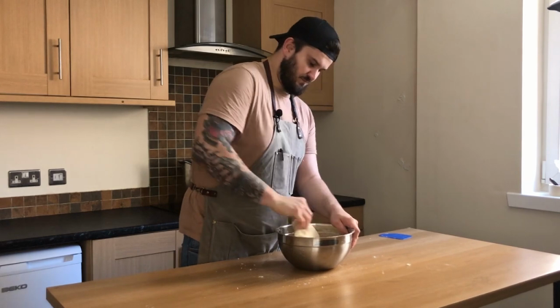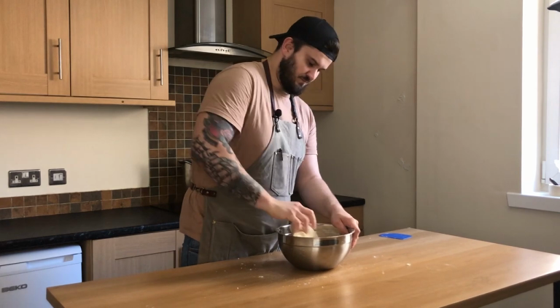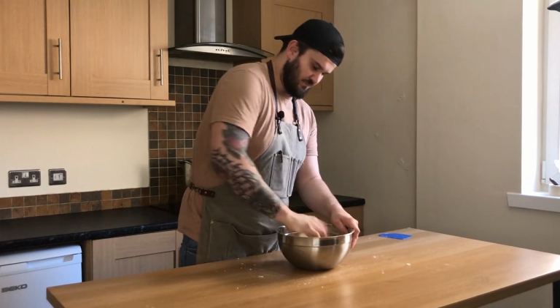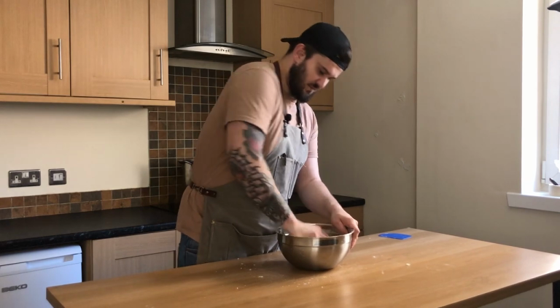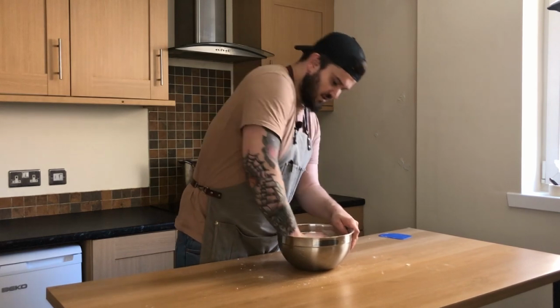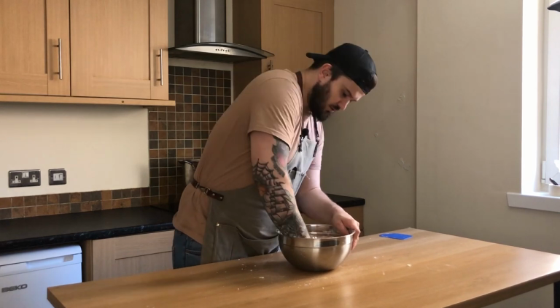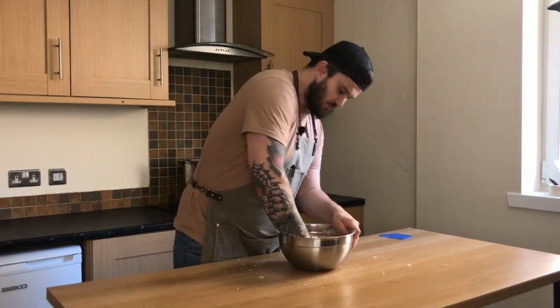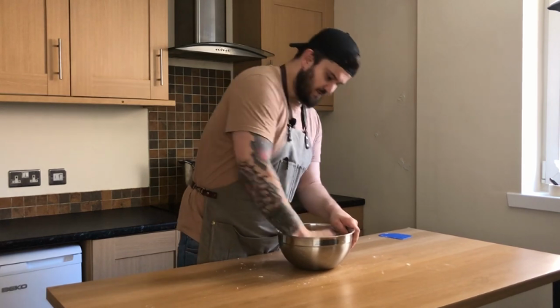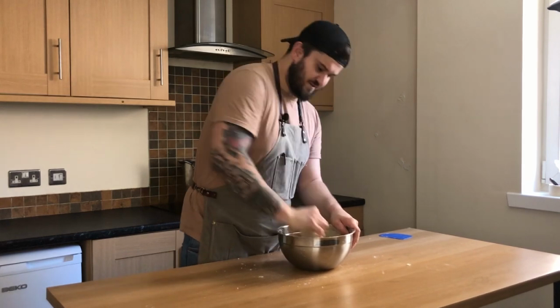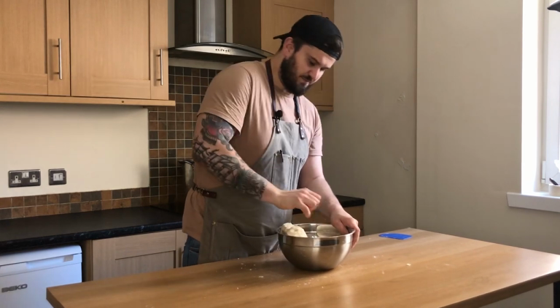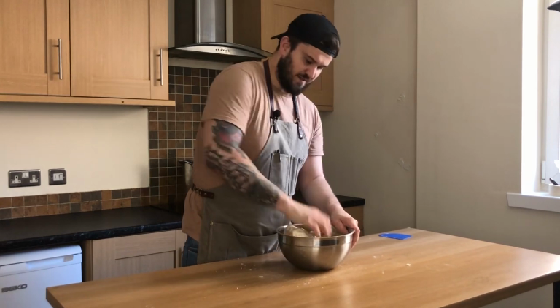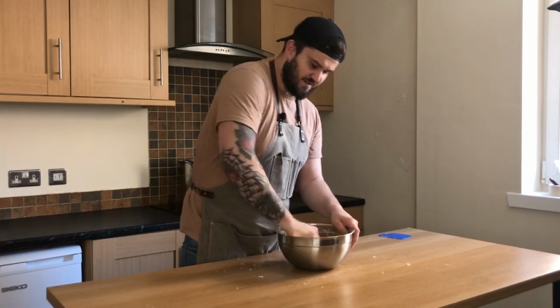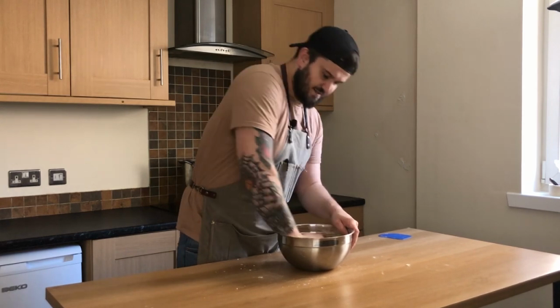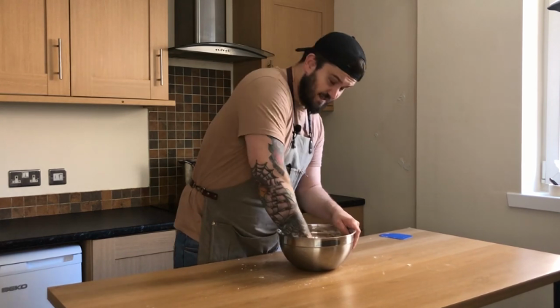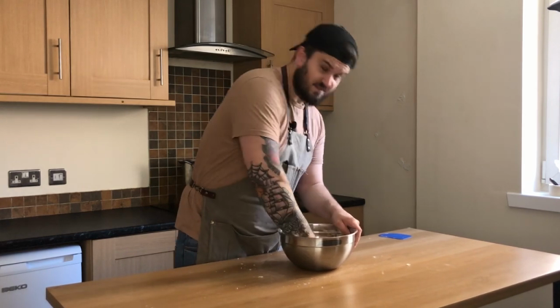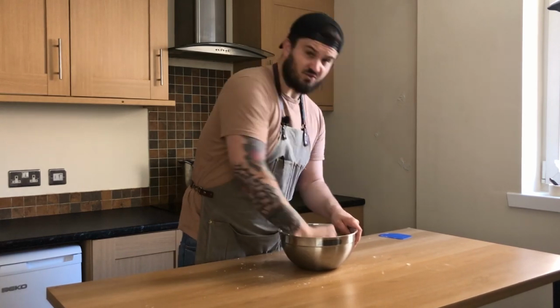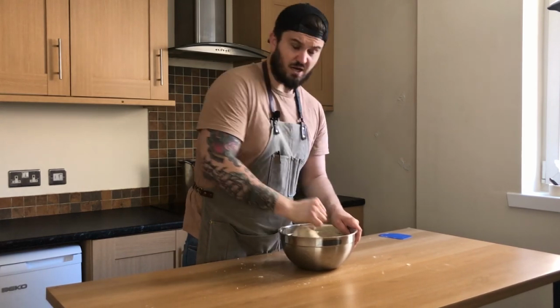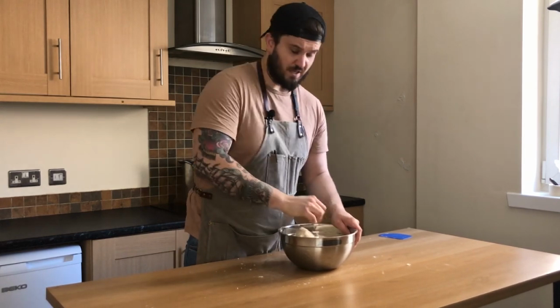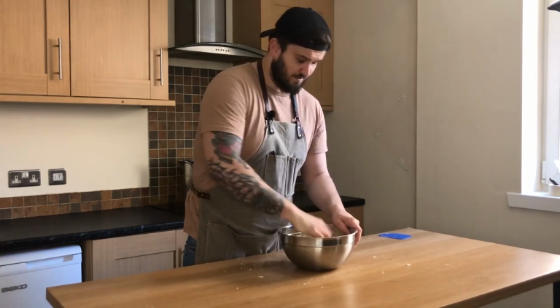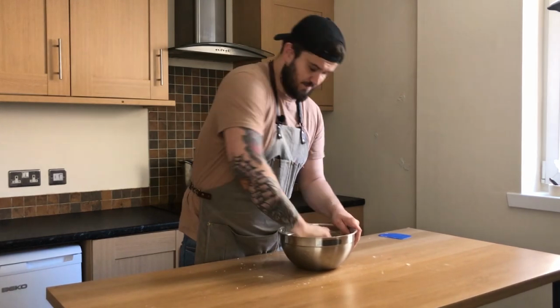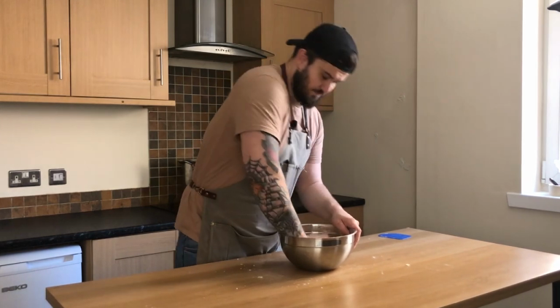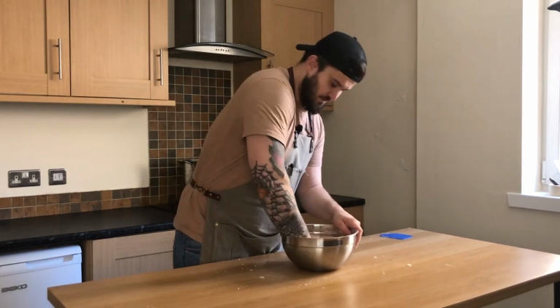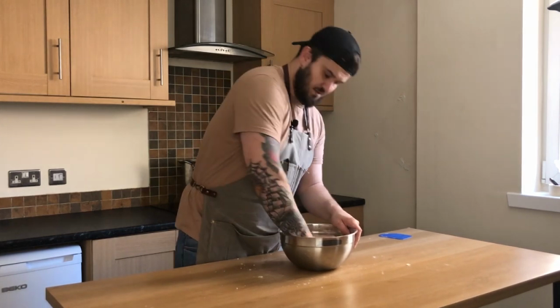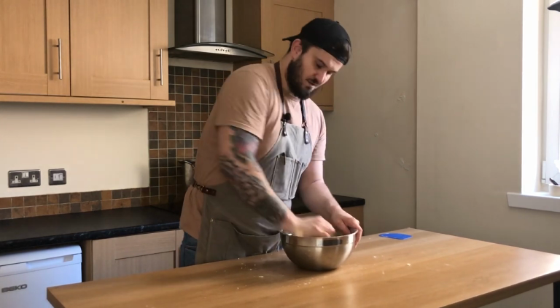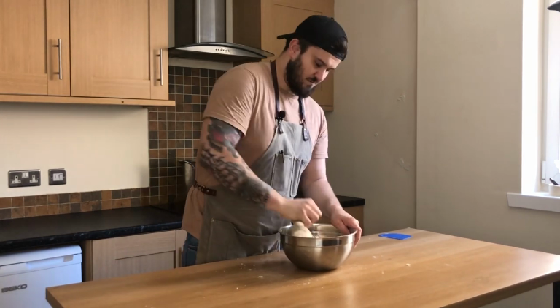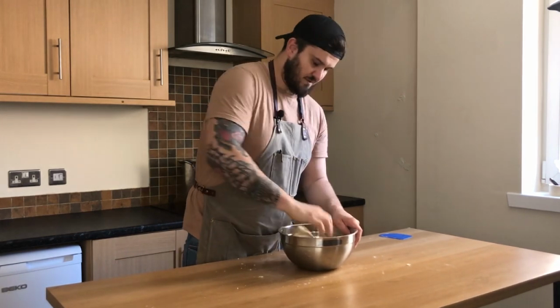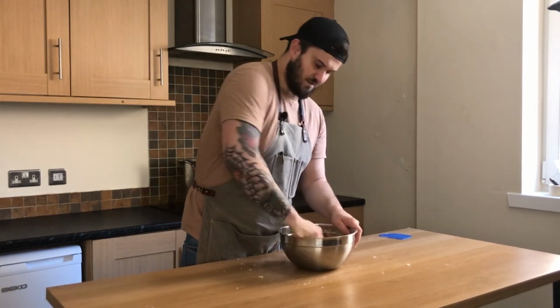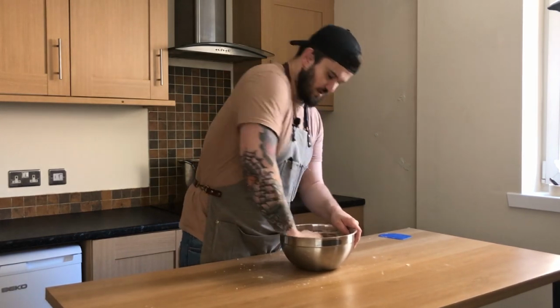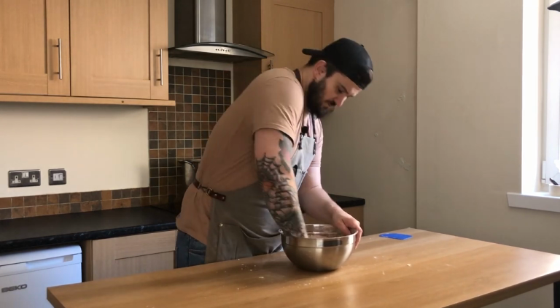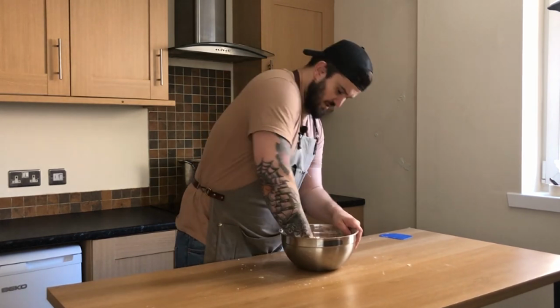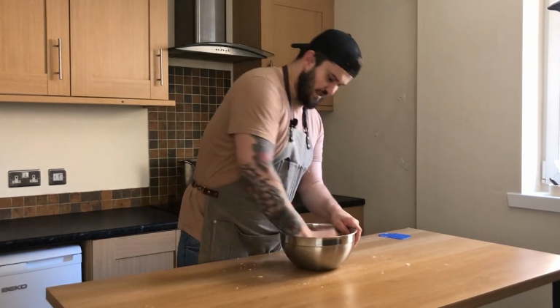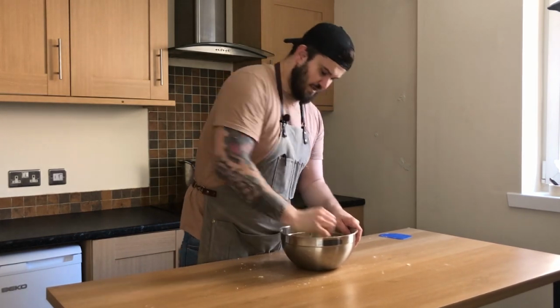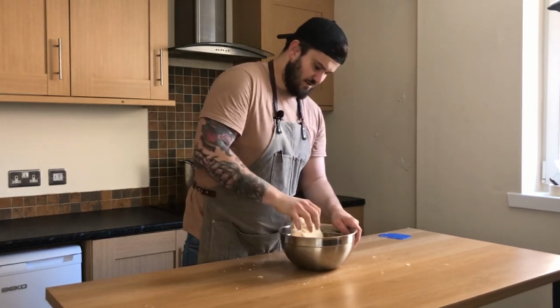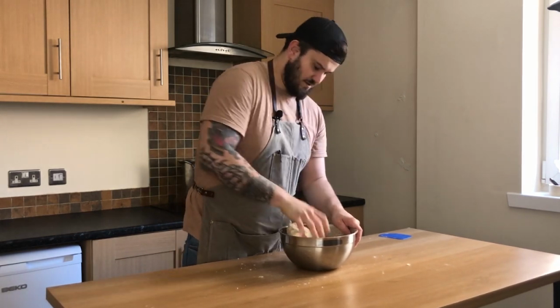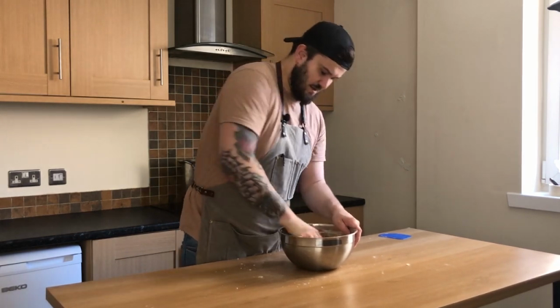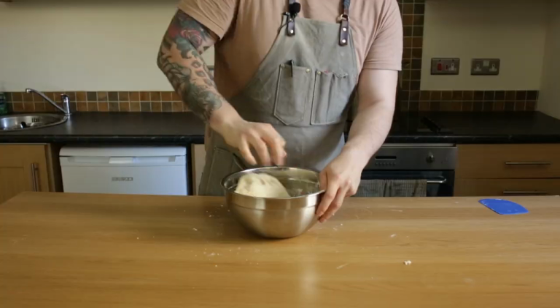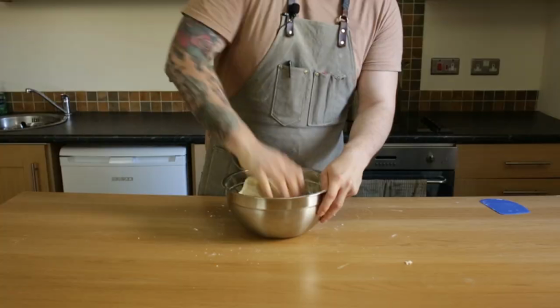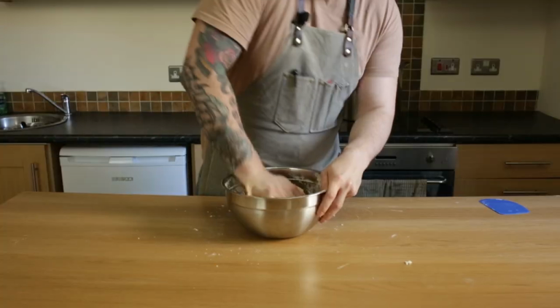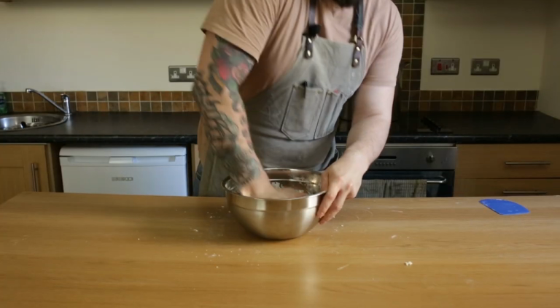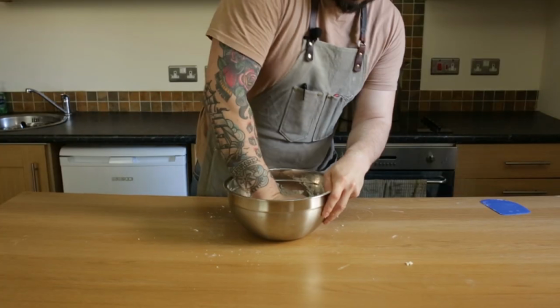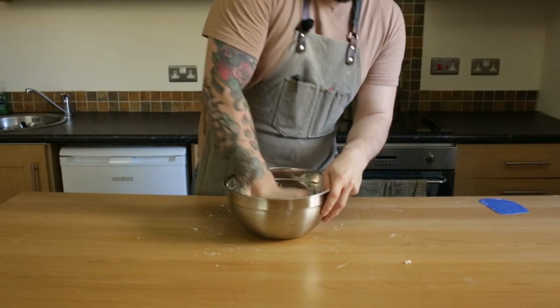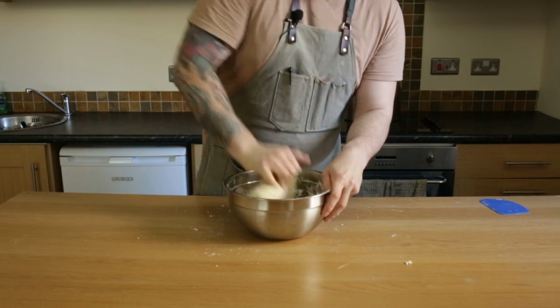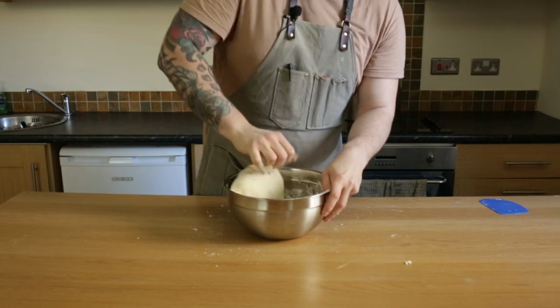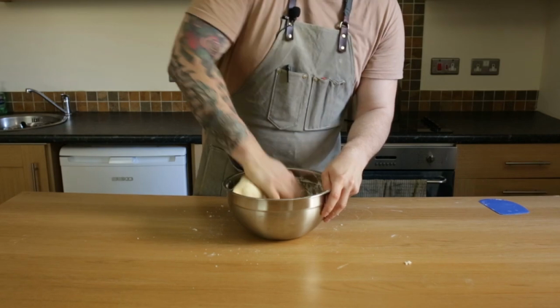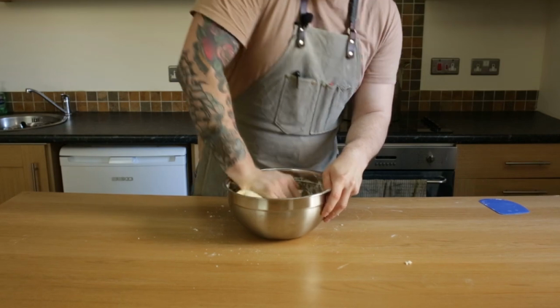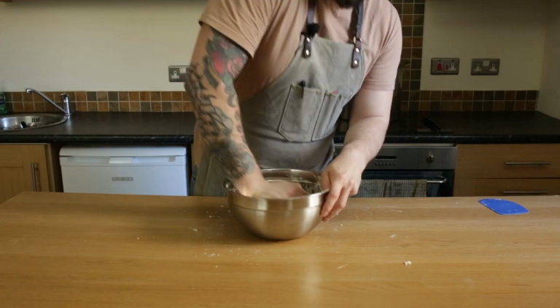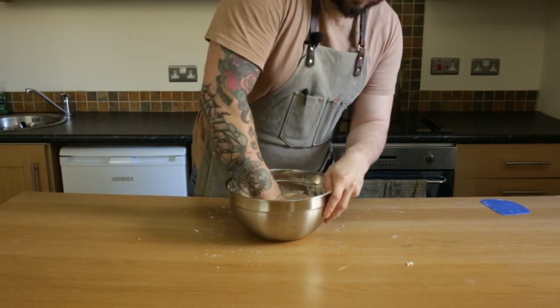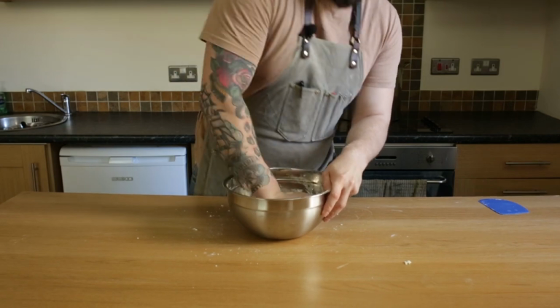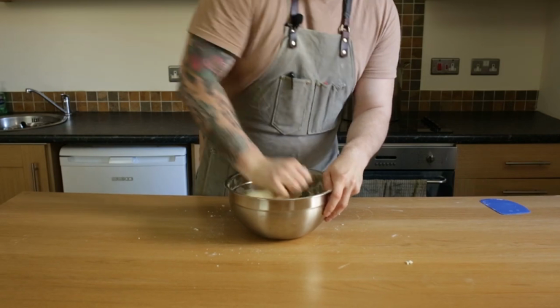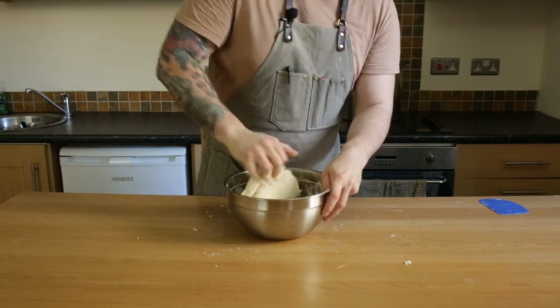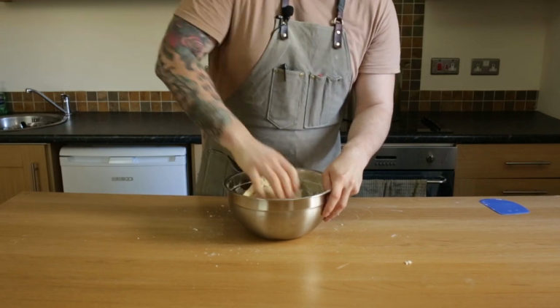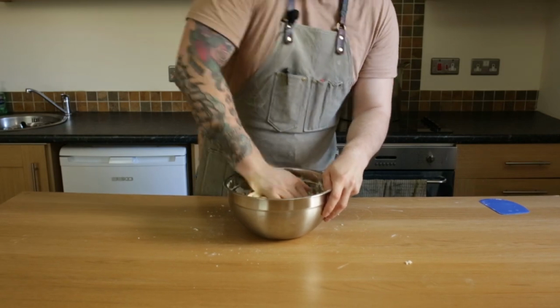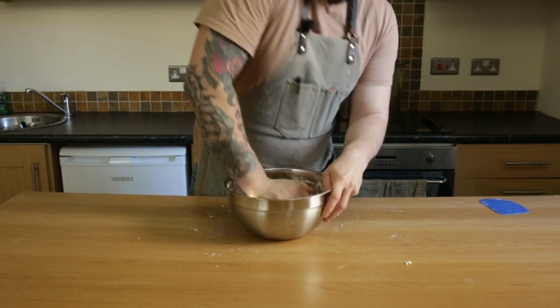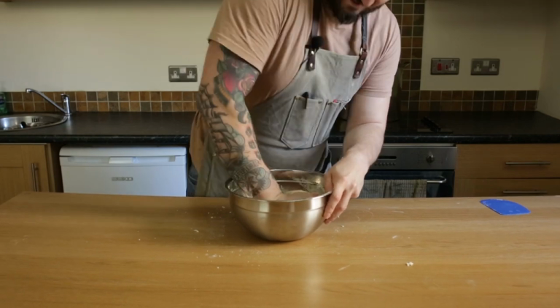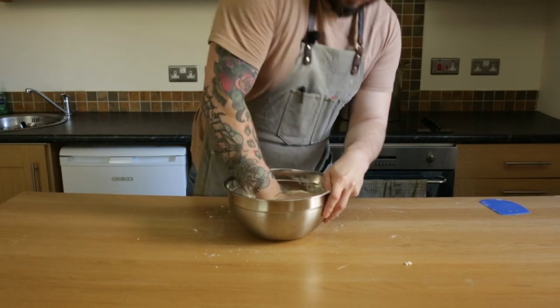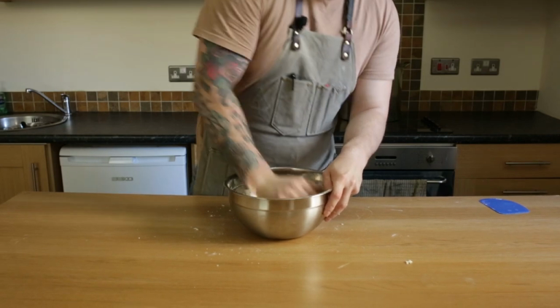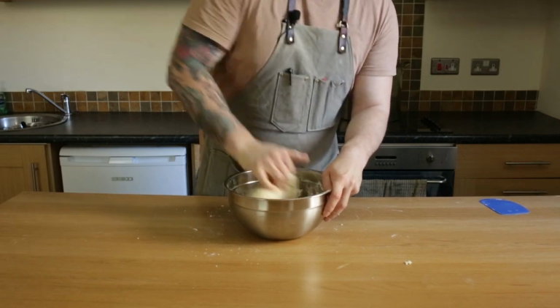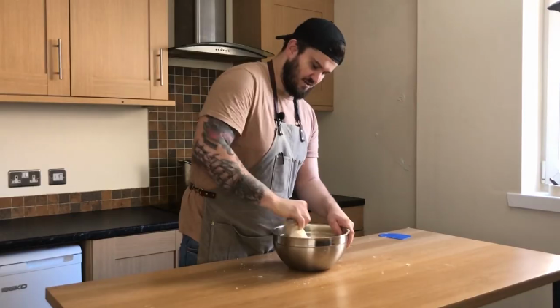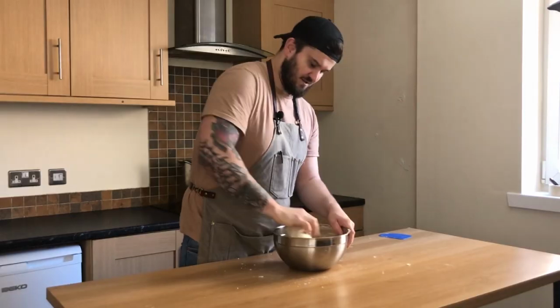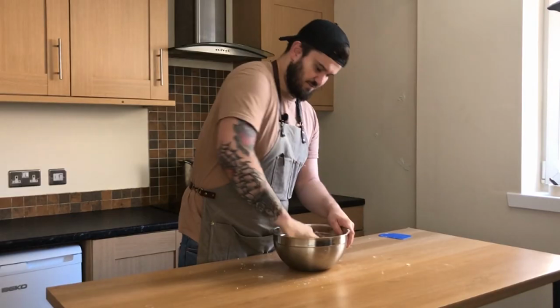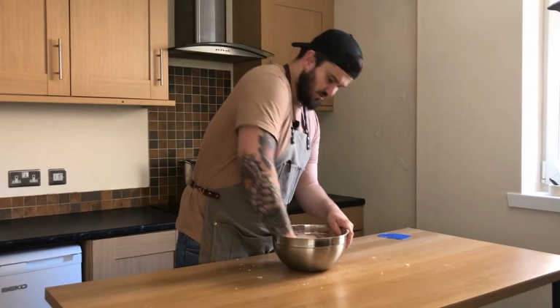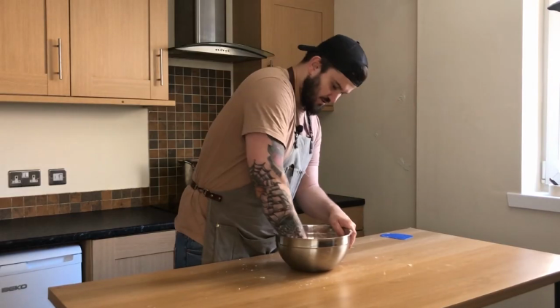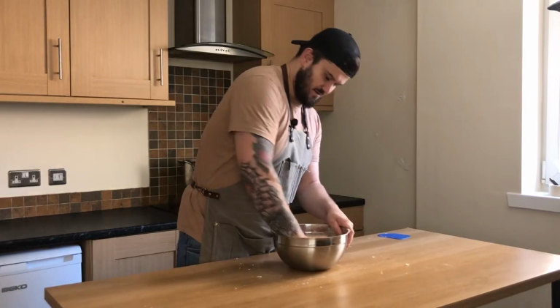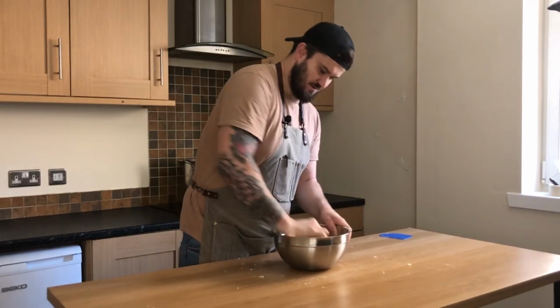The dough first appears that it's dry, but keep kneading. You want to activate the gluten, so just keep on kneading.